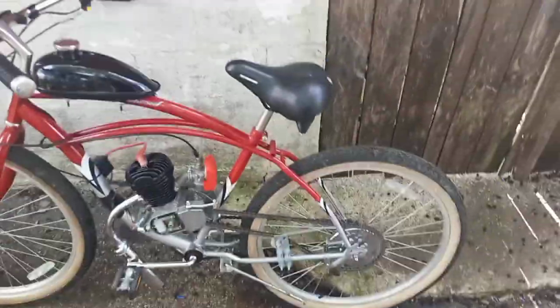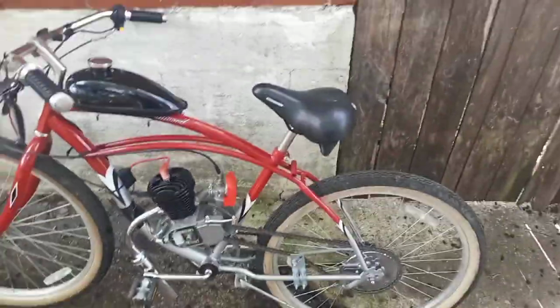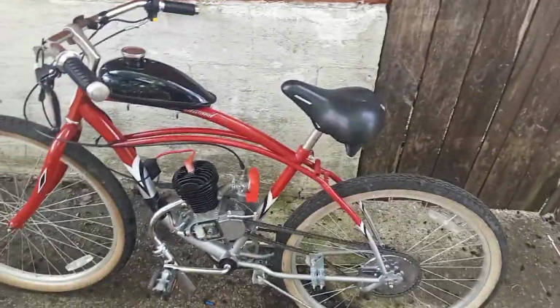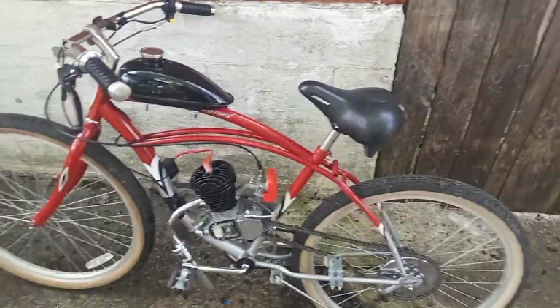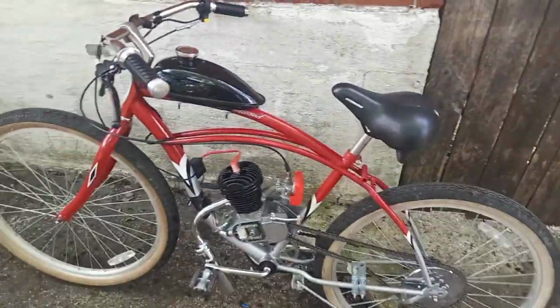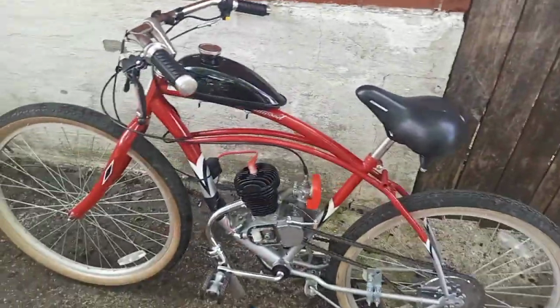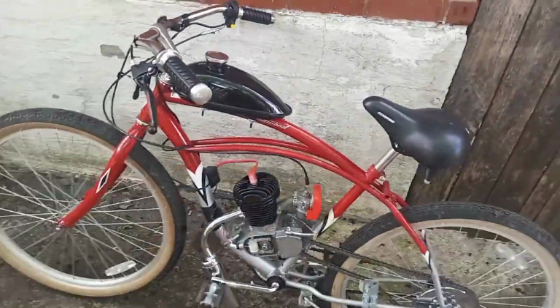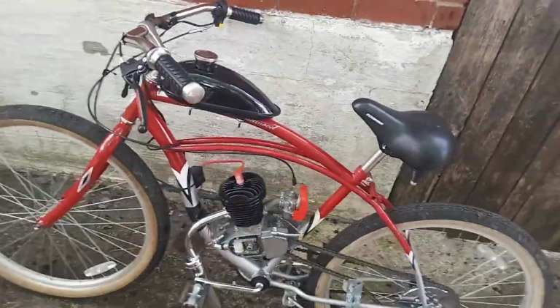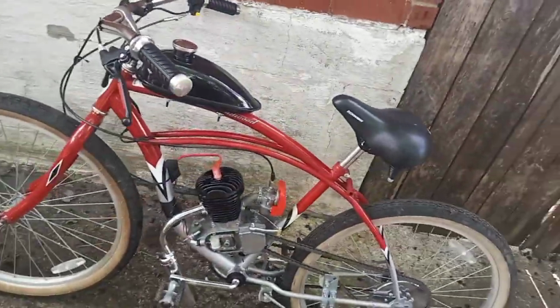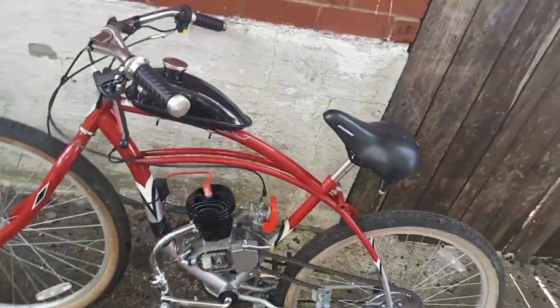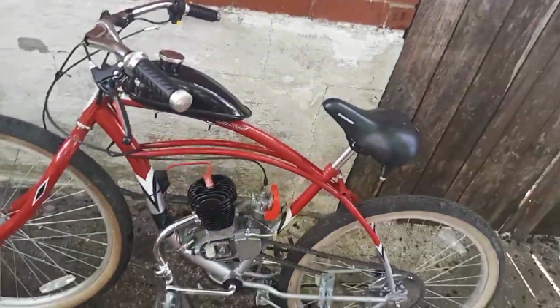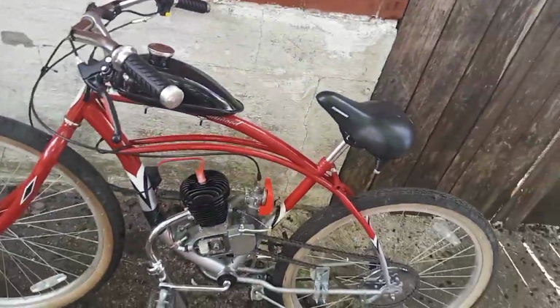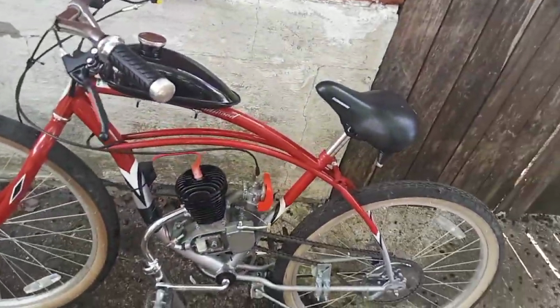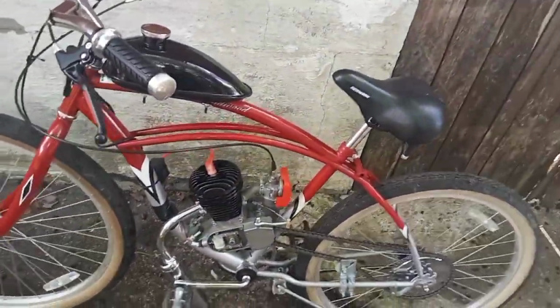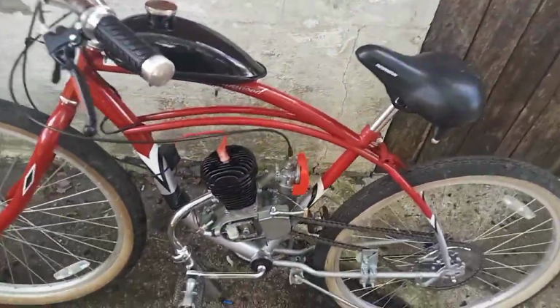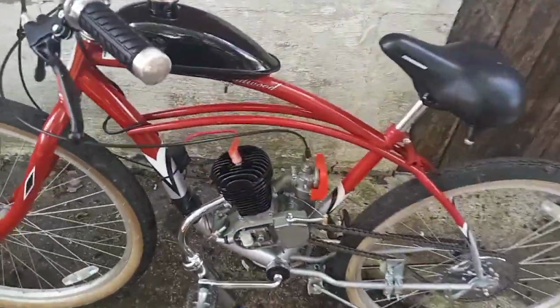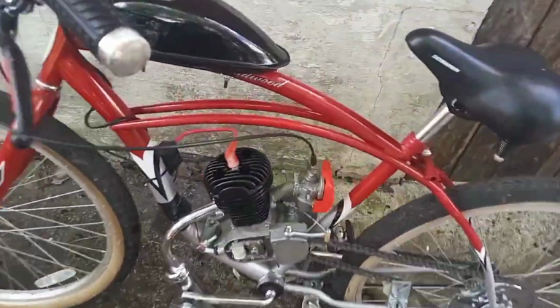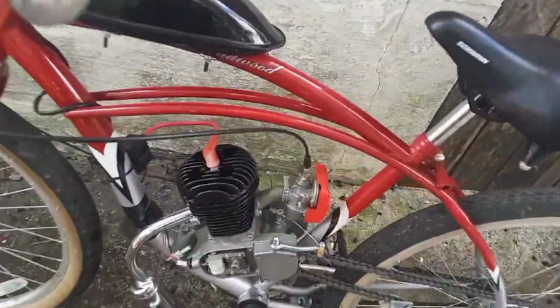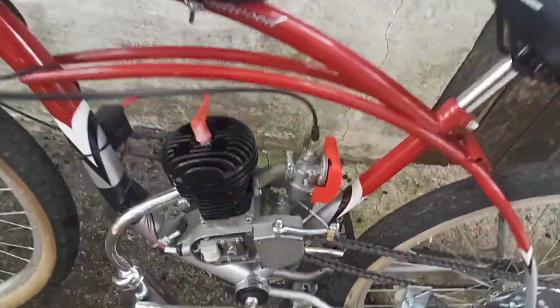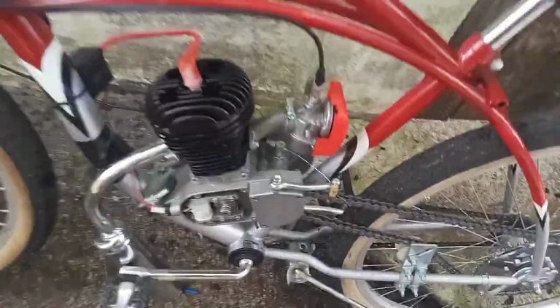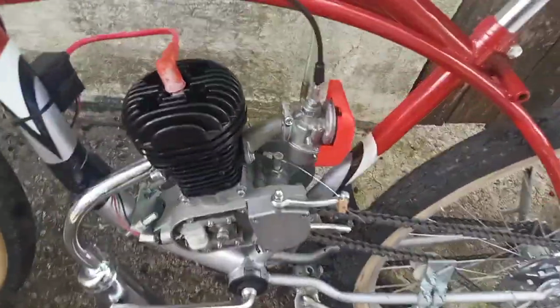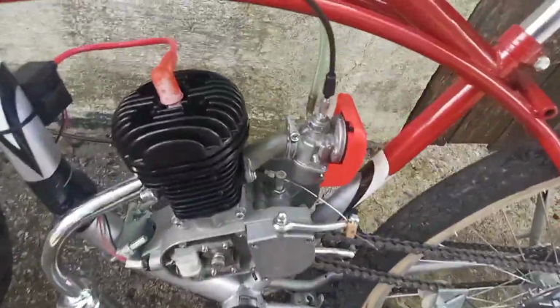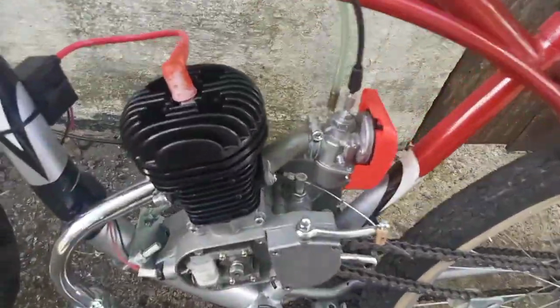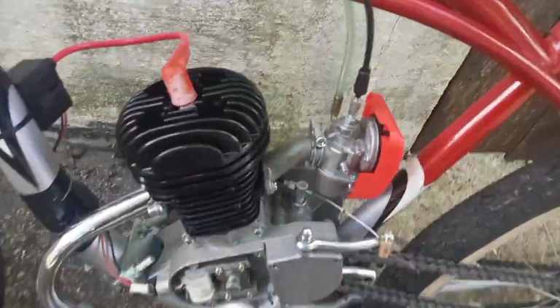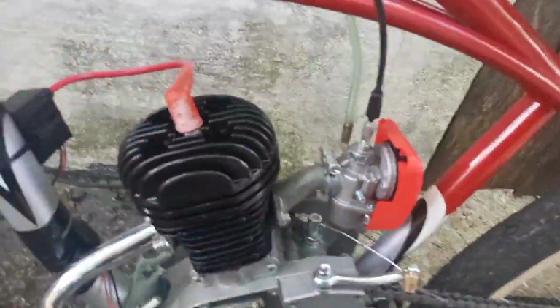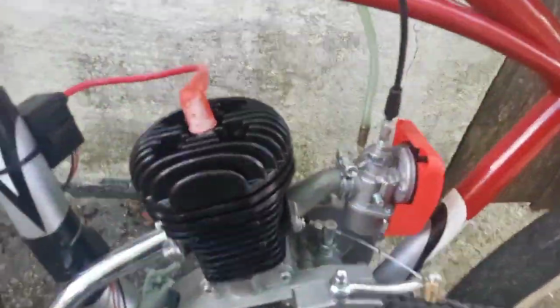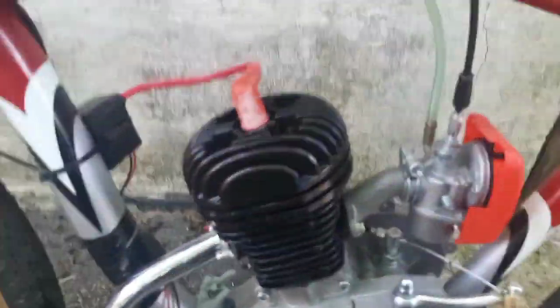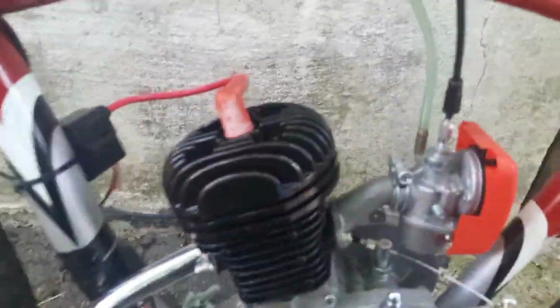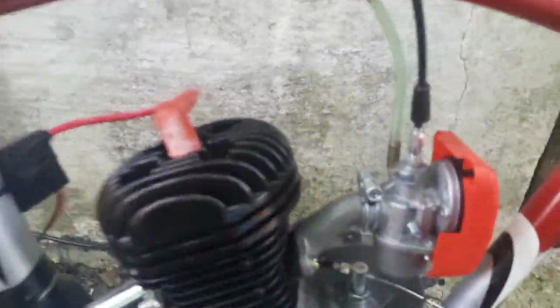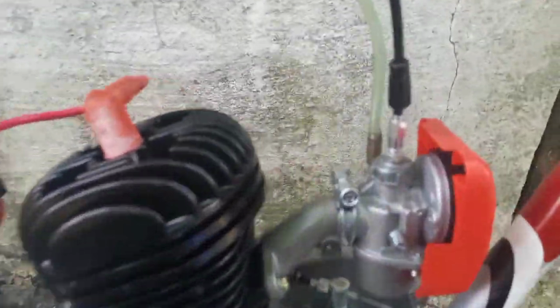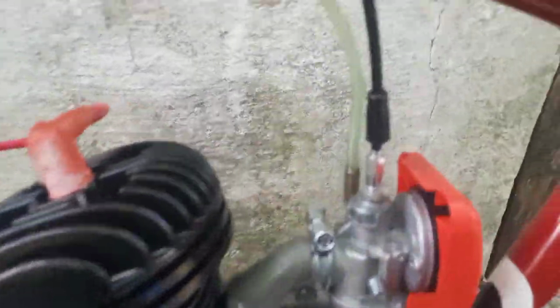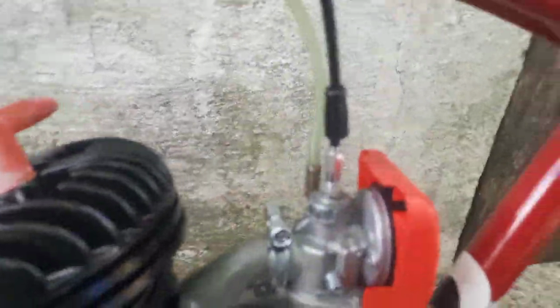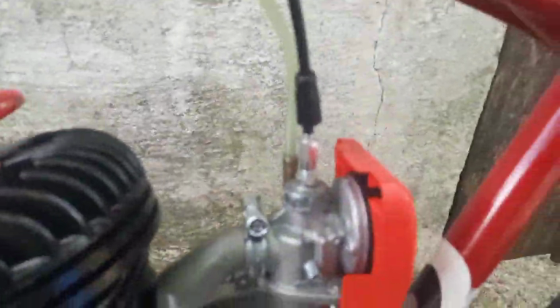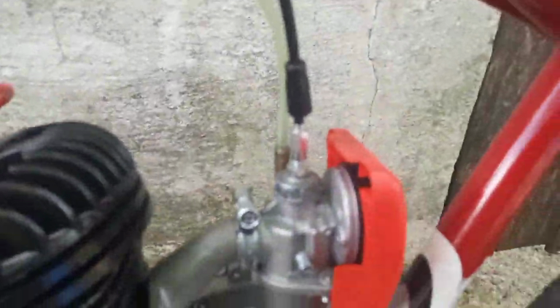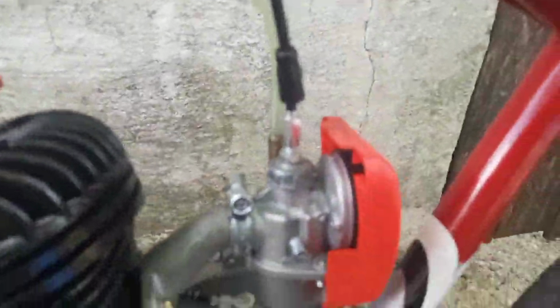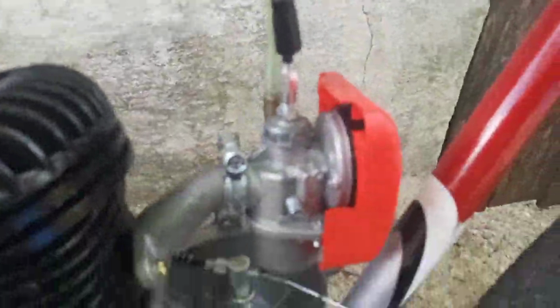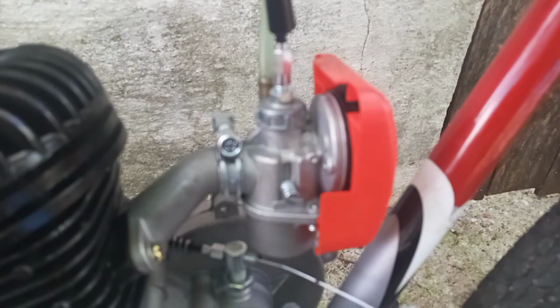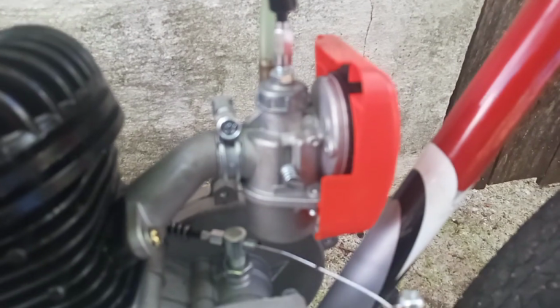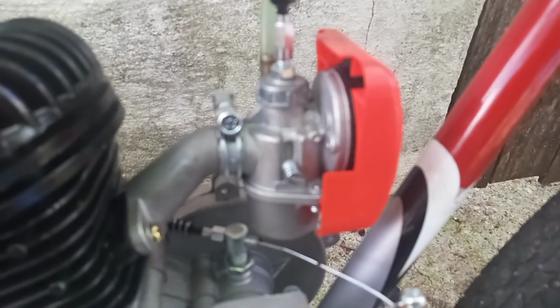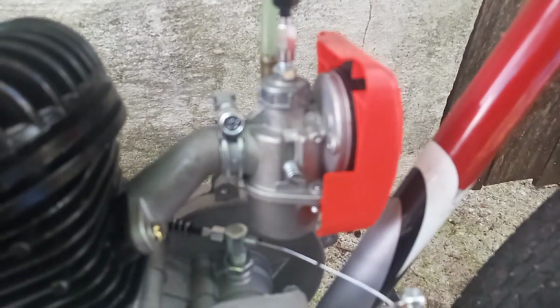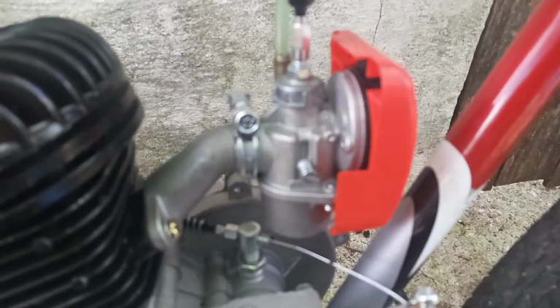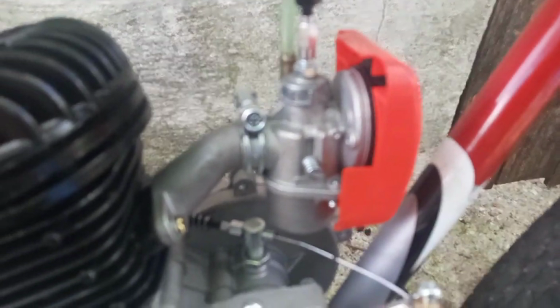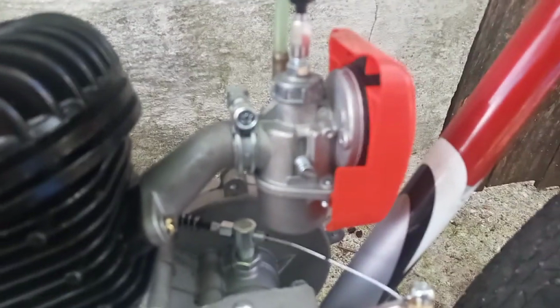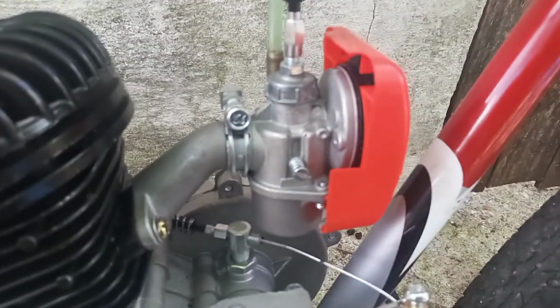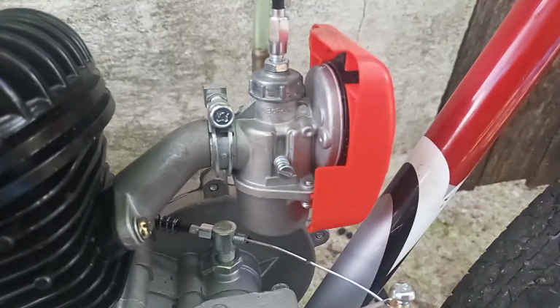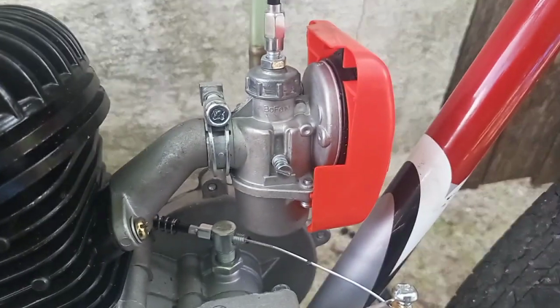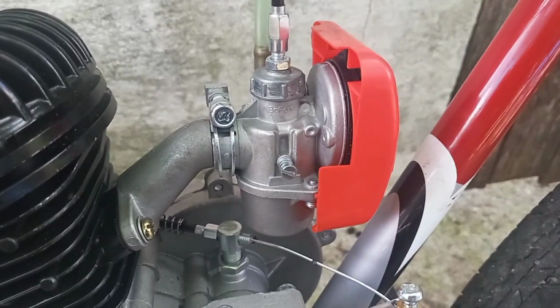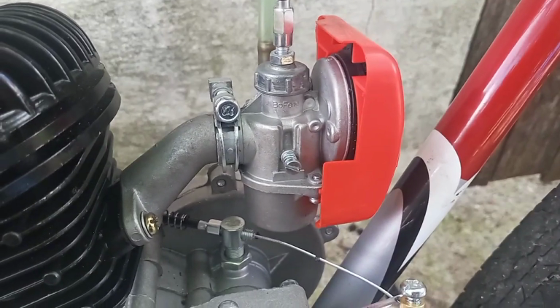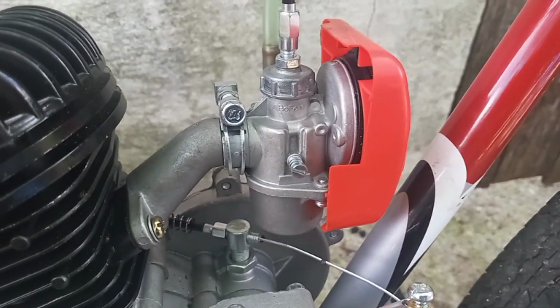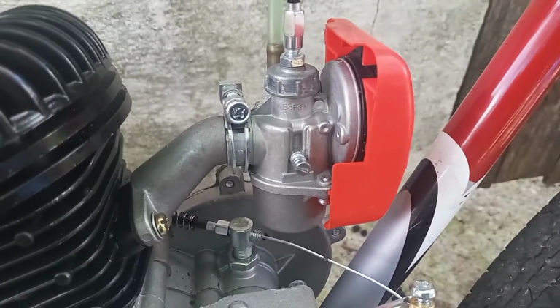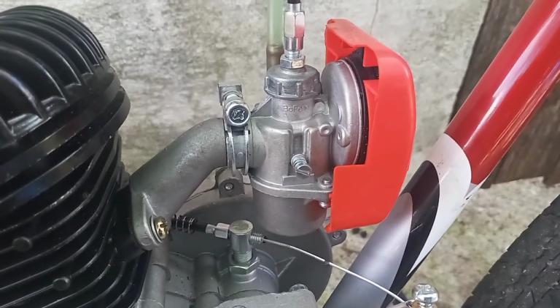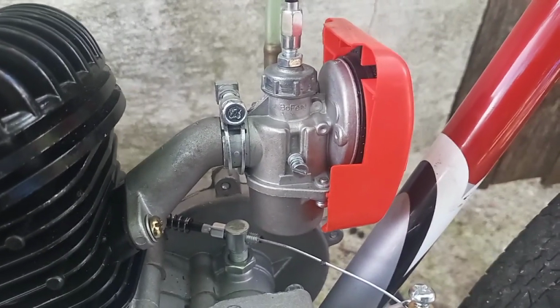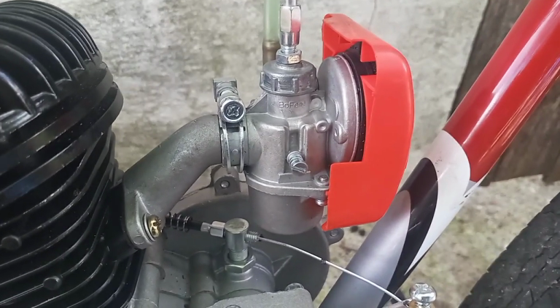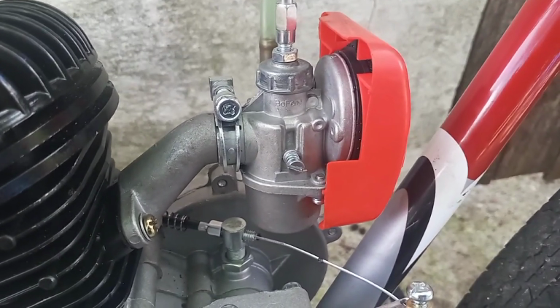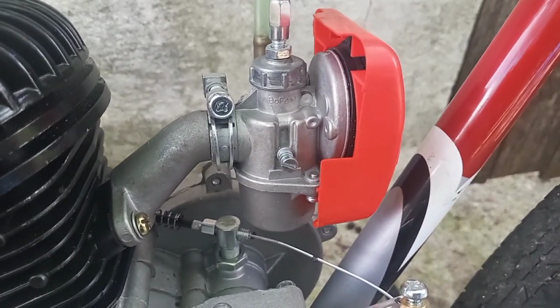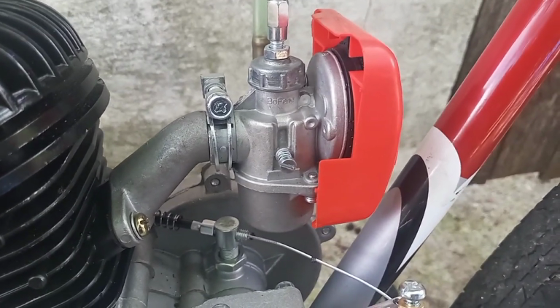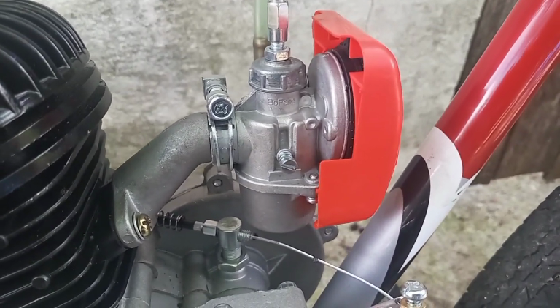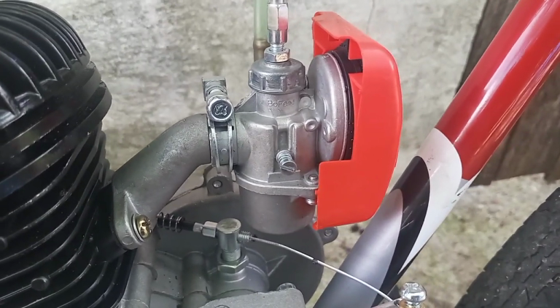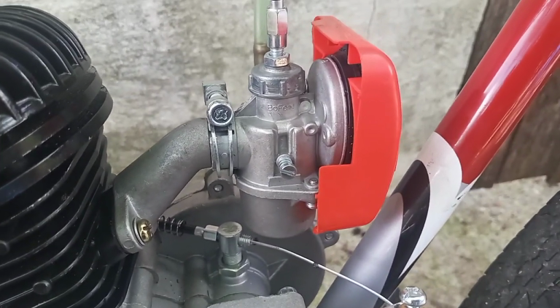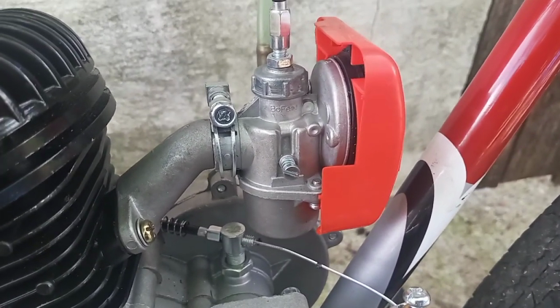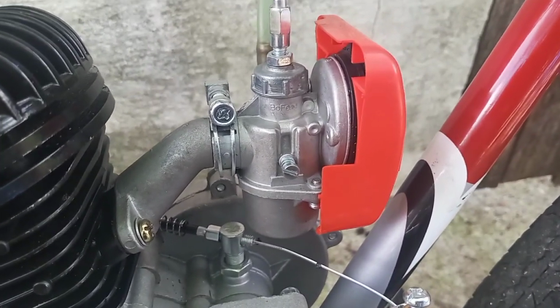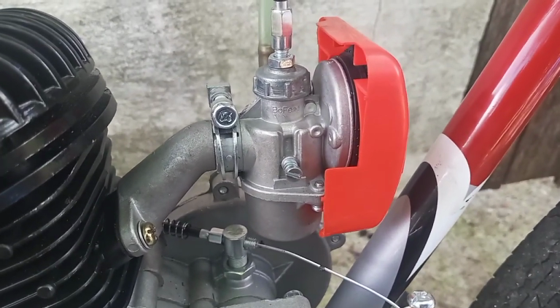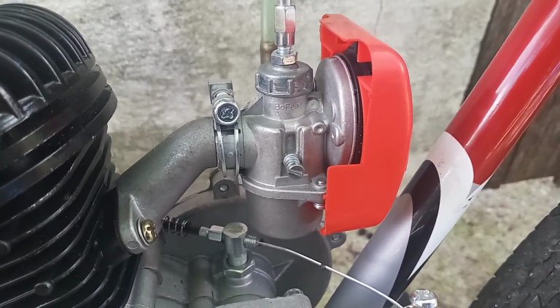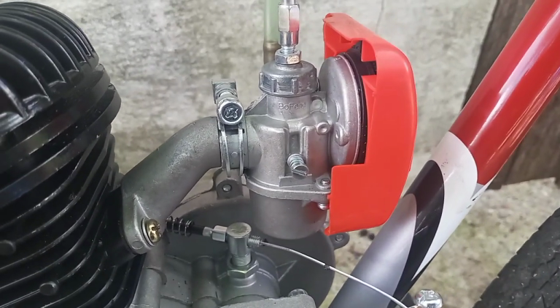Hey everyone, it's White Folks again. So I was talking to y'all last time about this Bofan carburetor and the jets it needs. That was kind of part one.